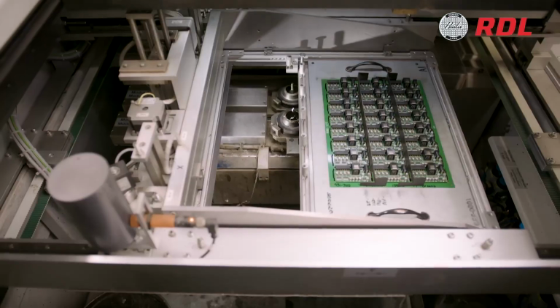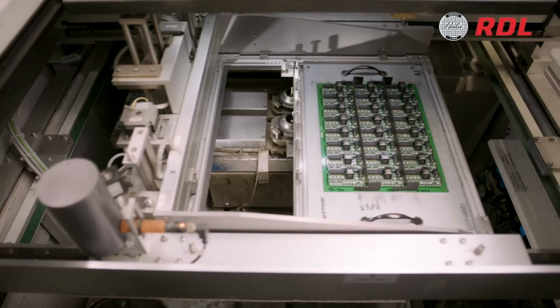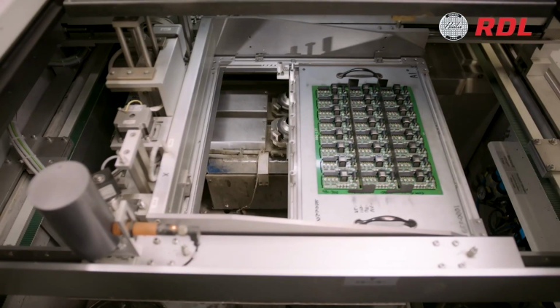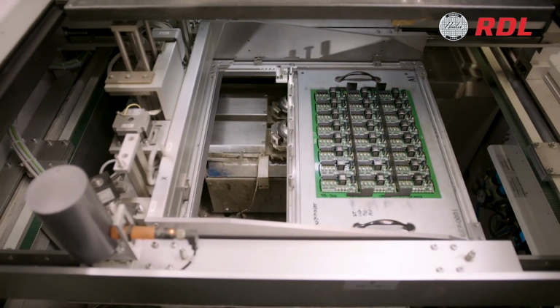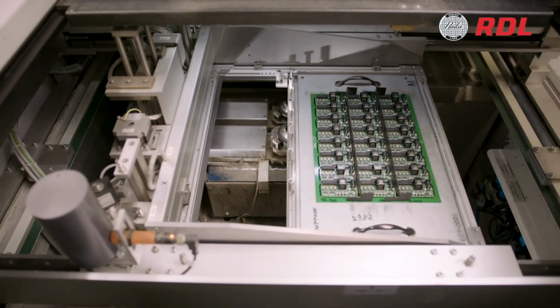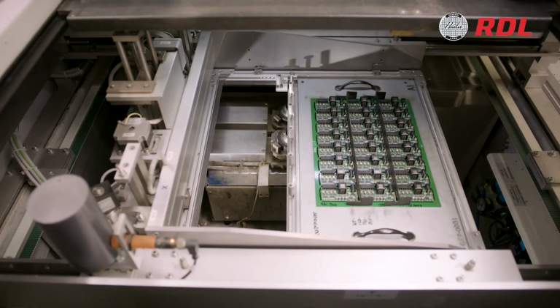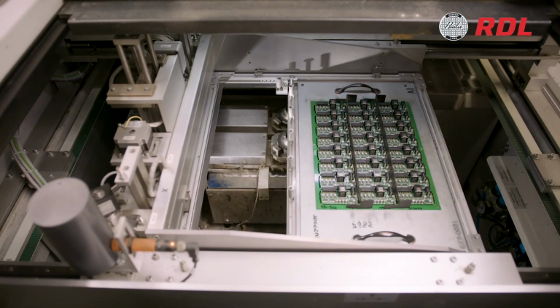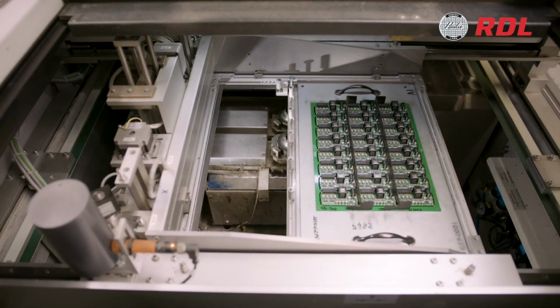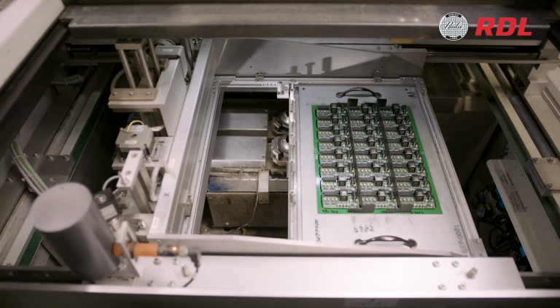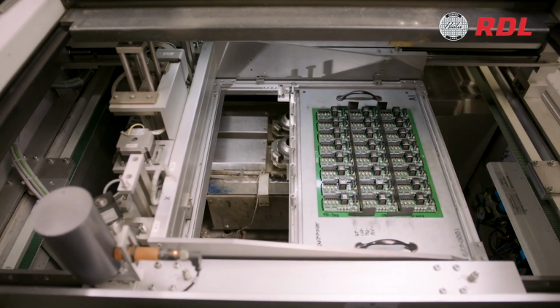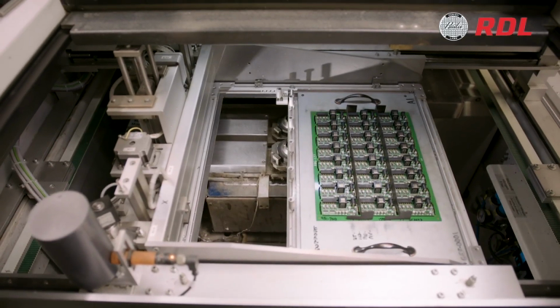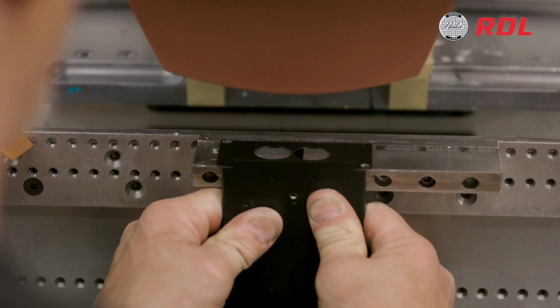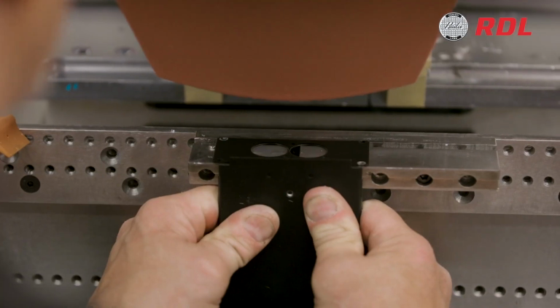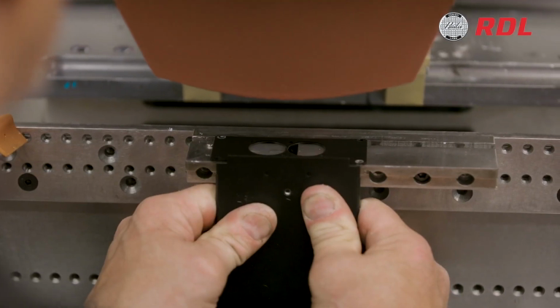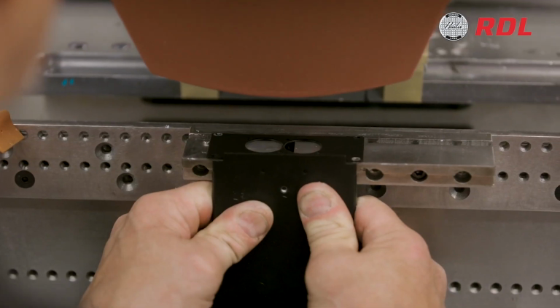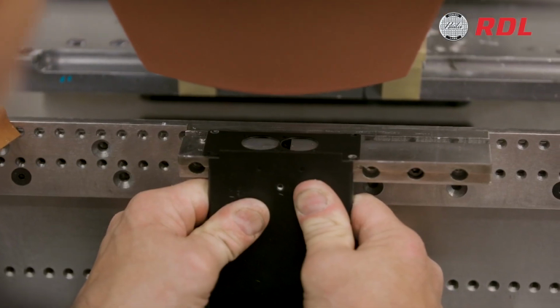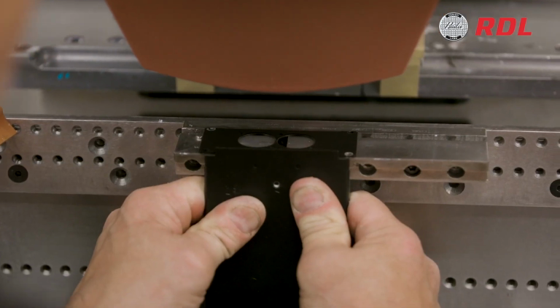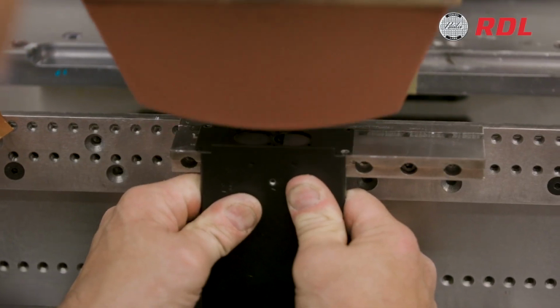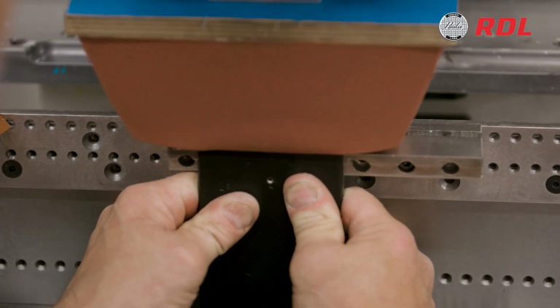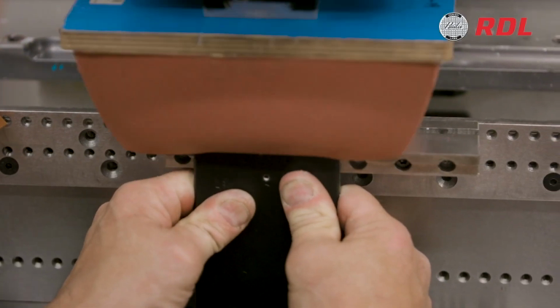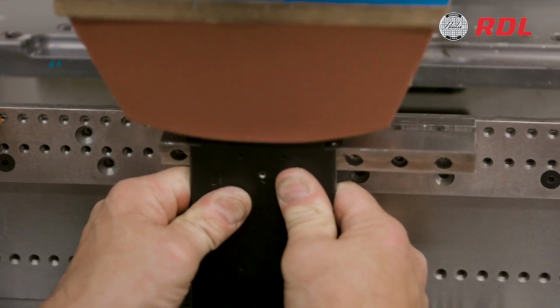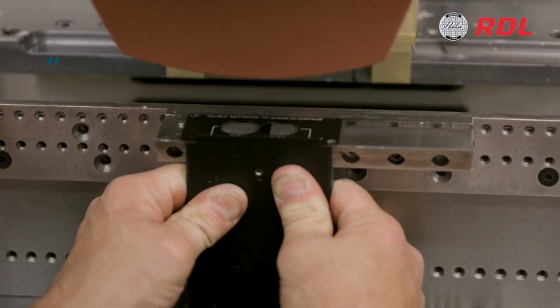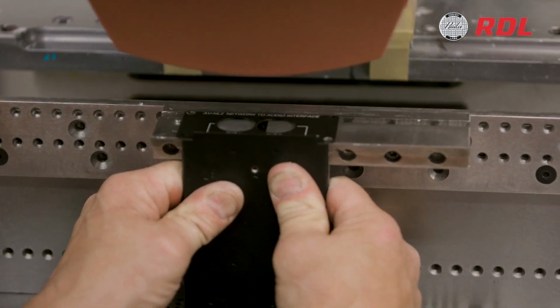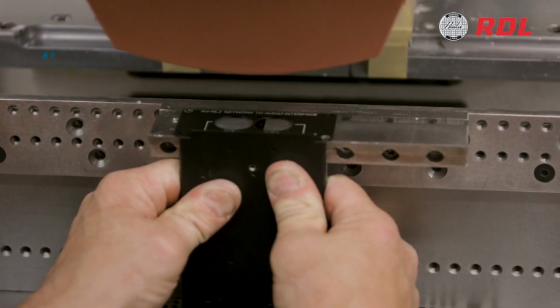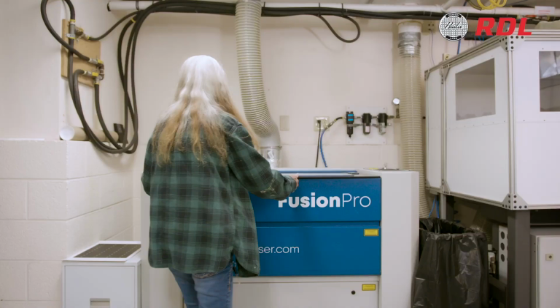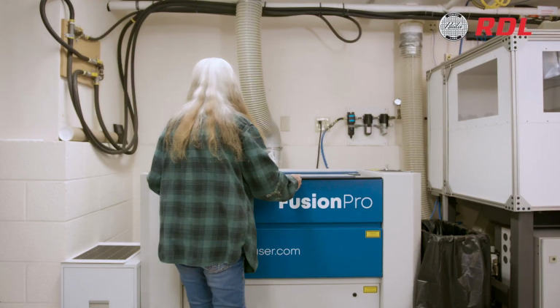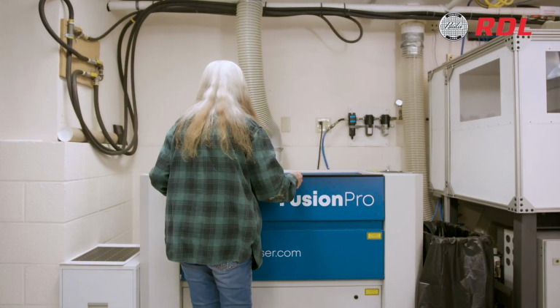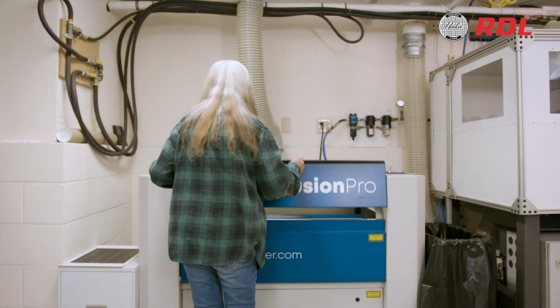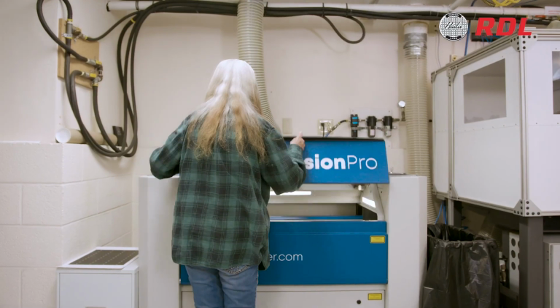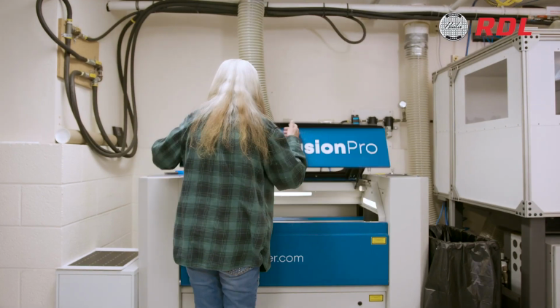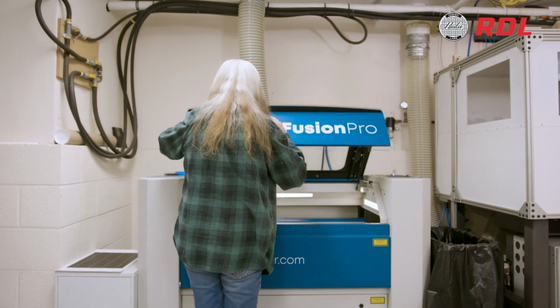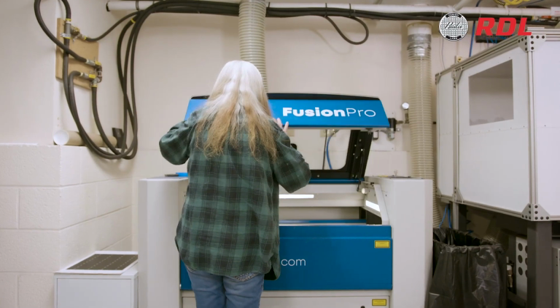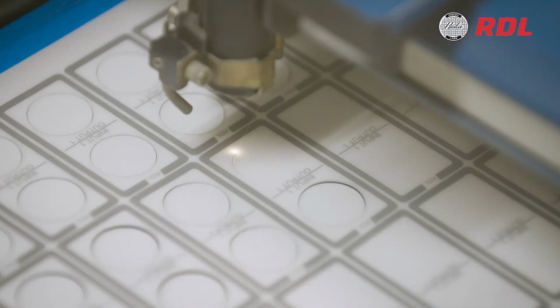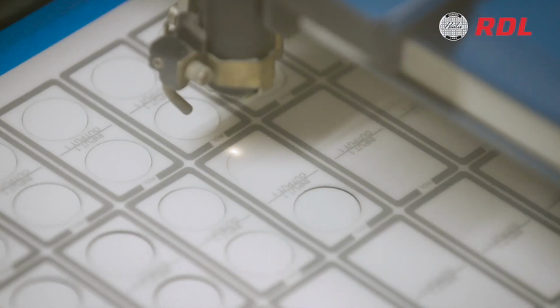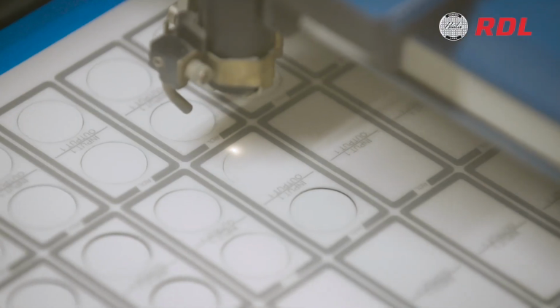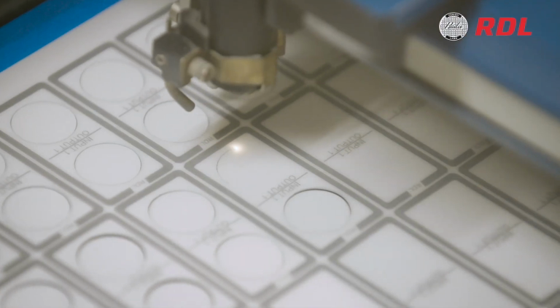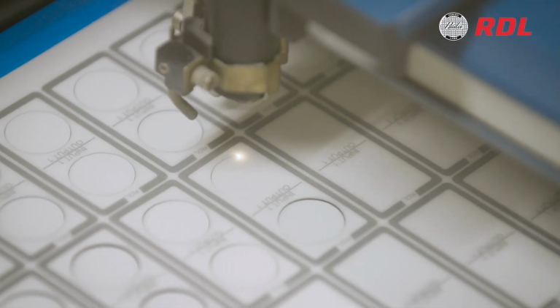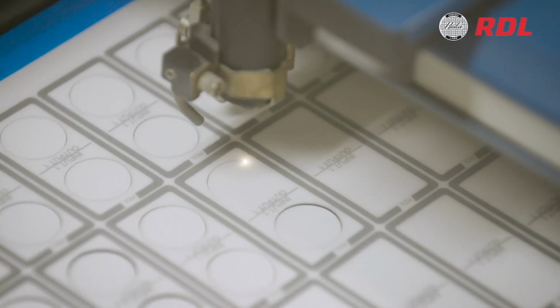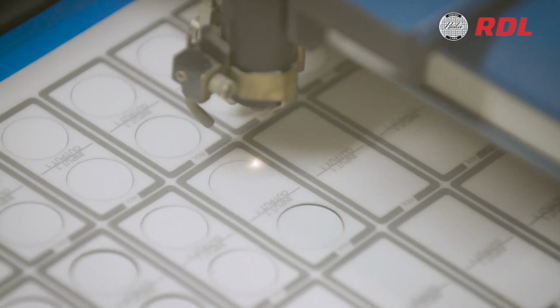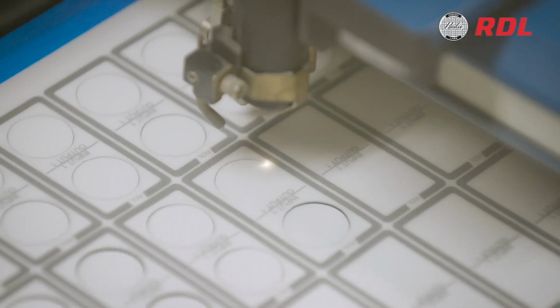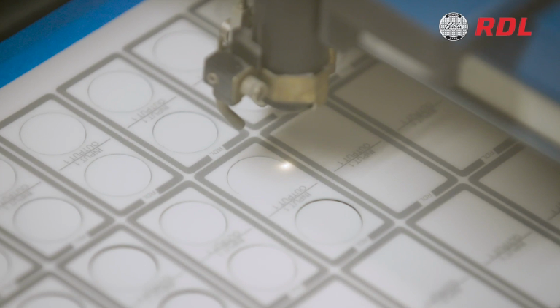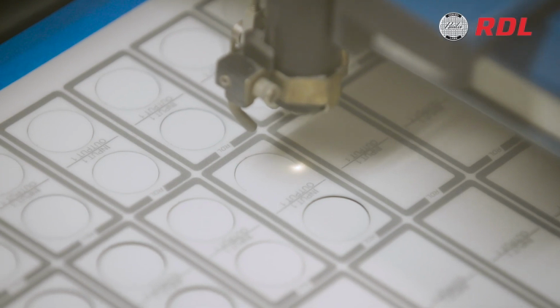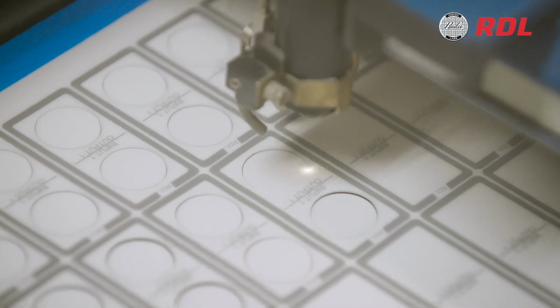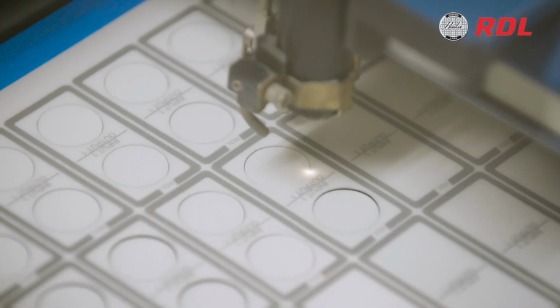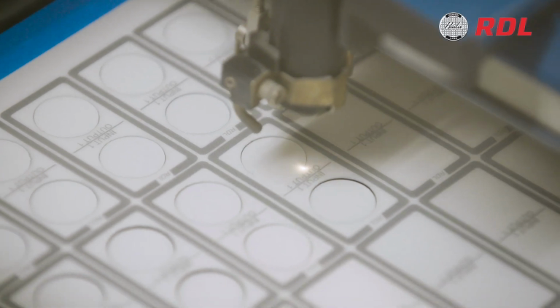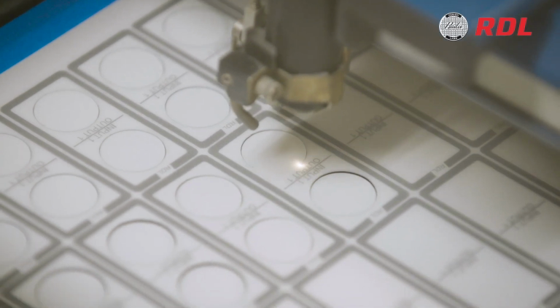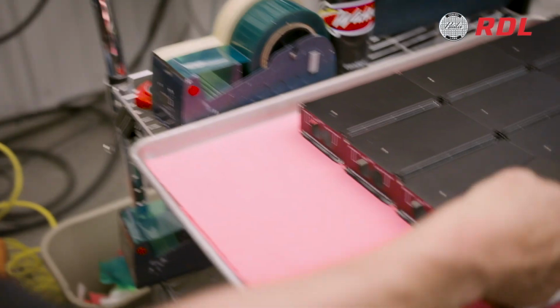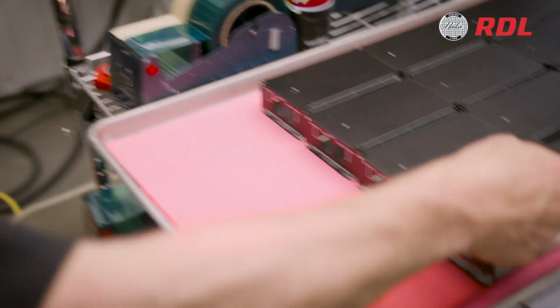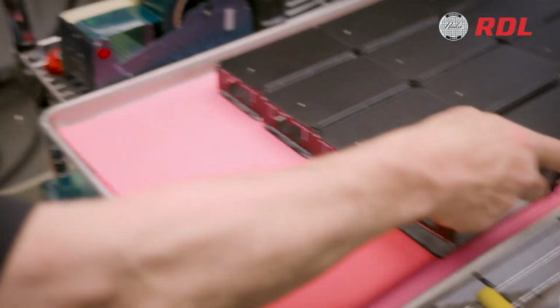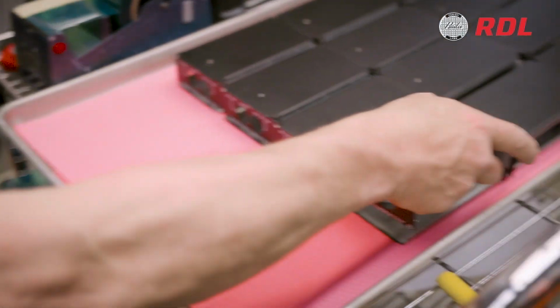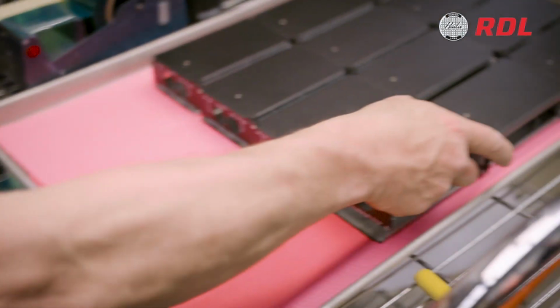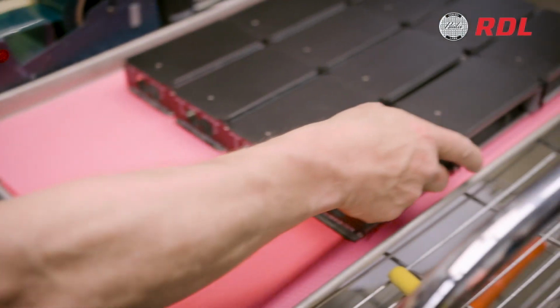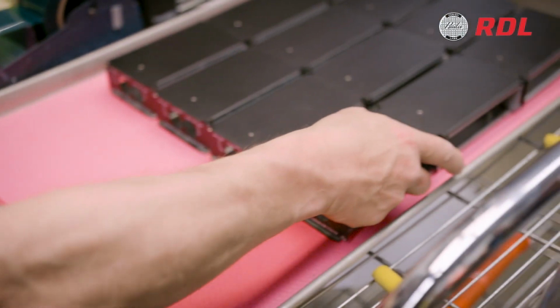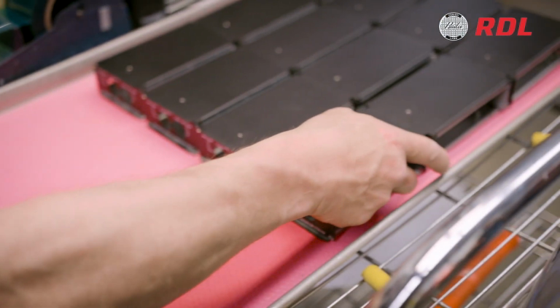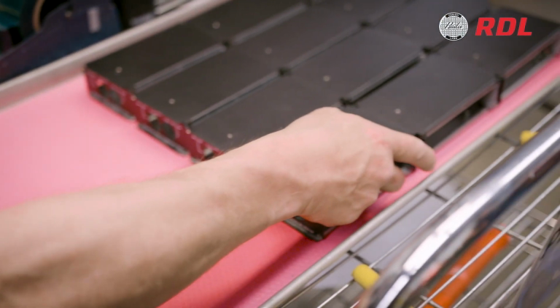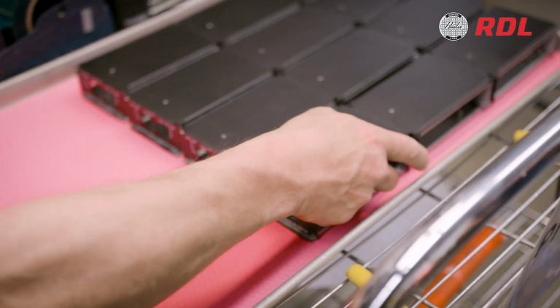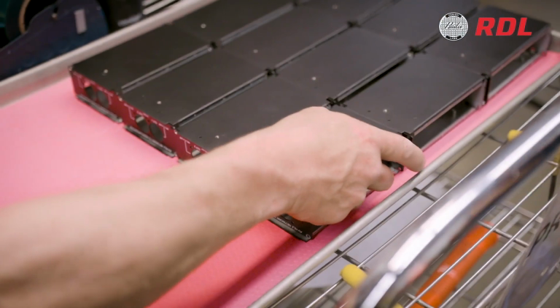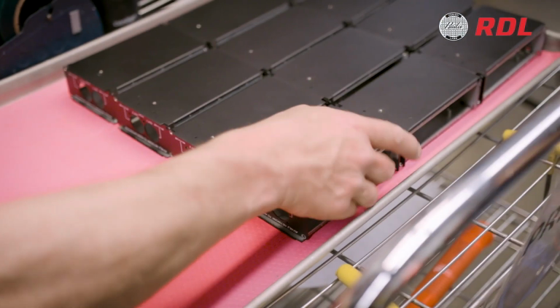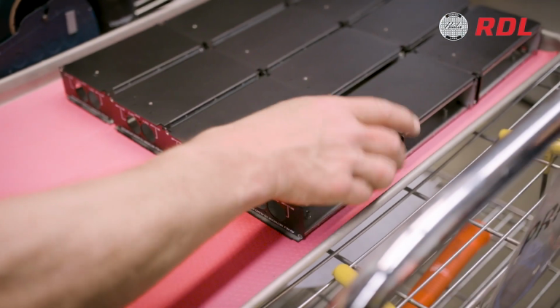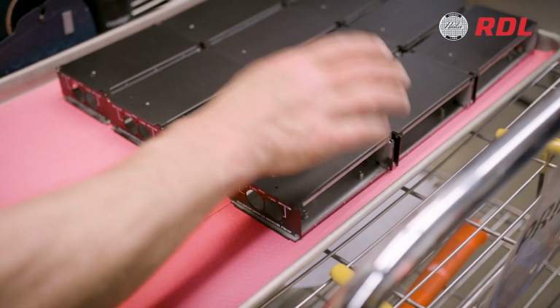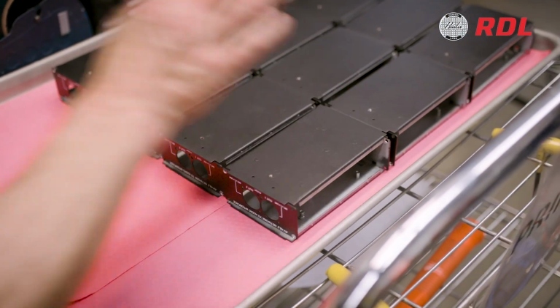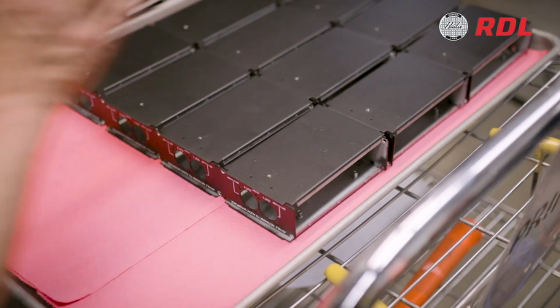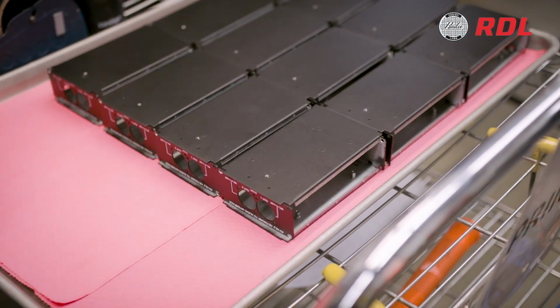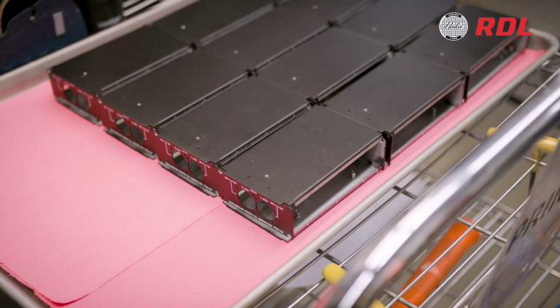From traditional single-color graphics to full-color laser-cut laminates, every product's label is precision-made and applied by our print experts.